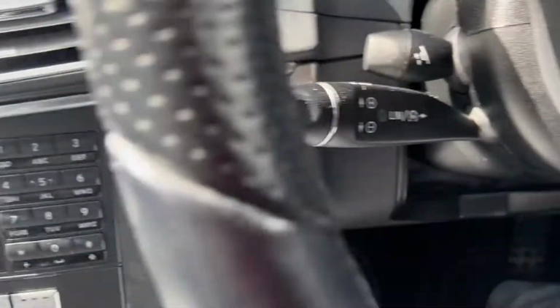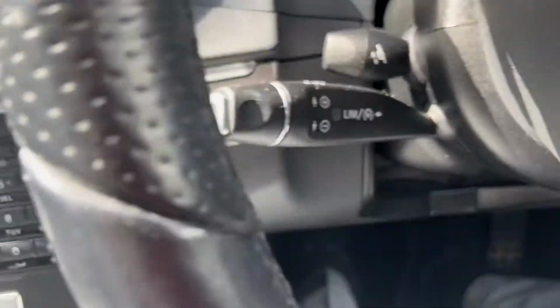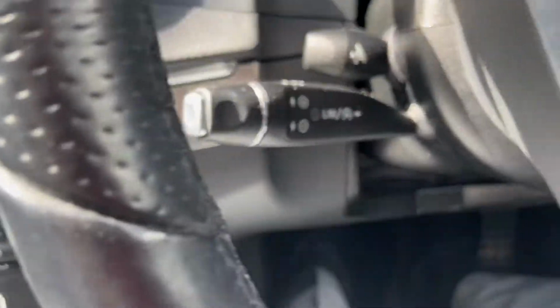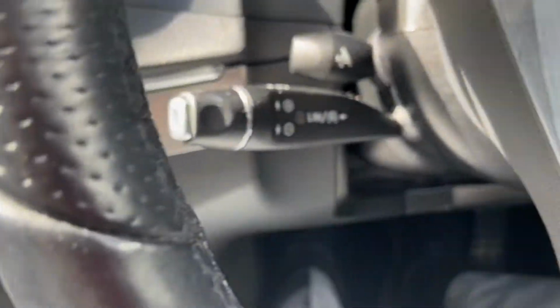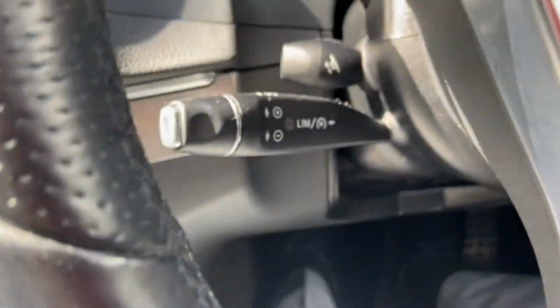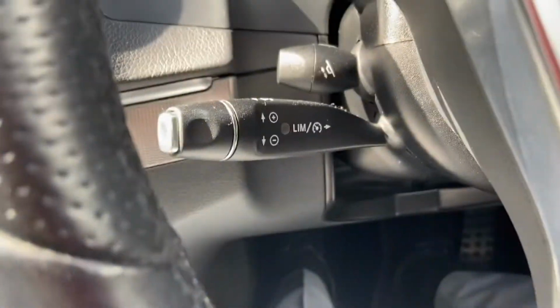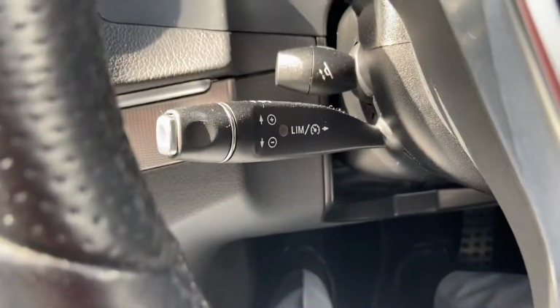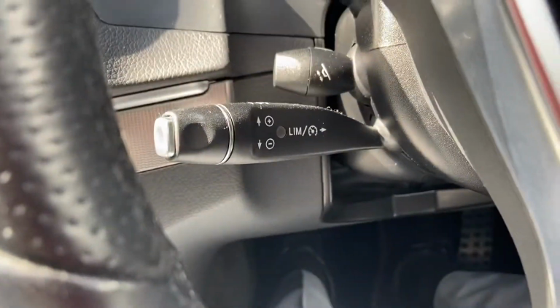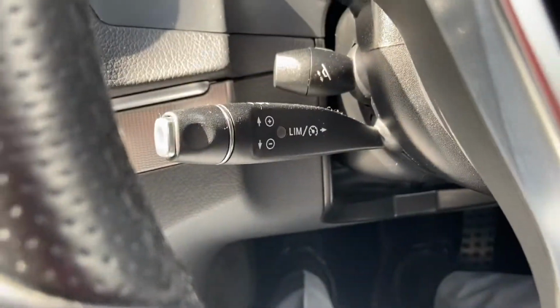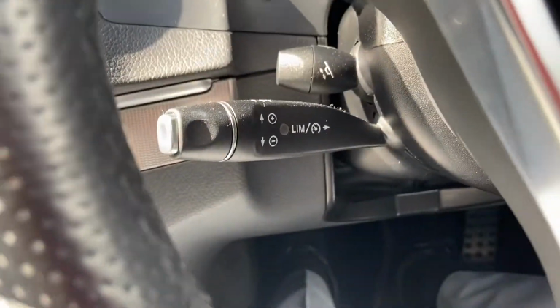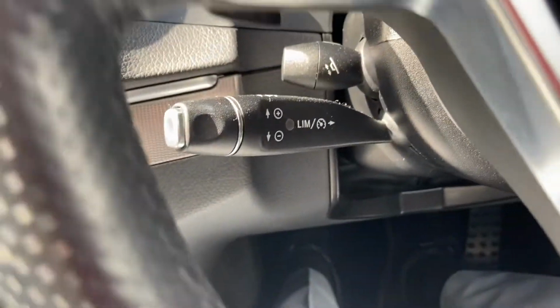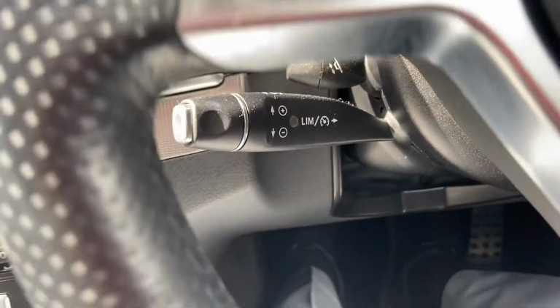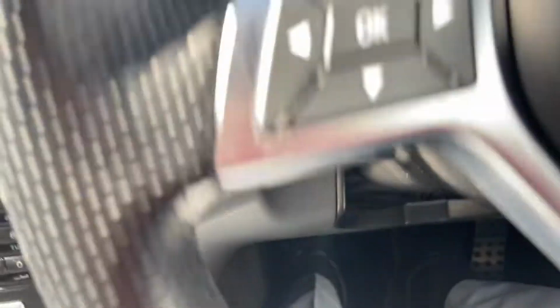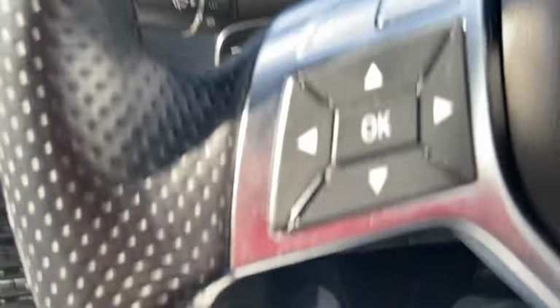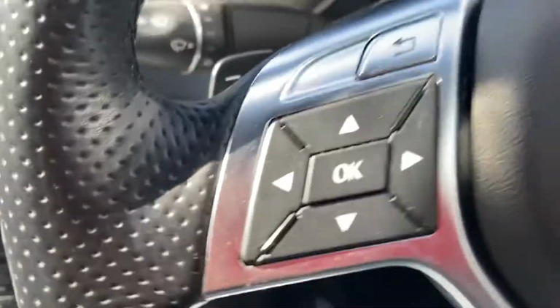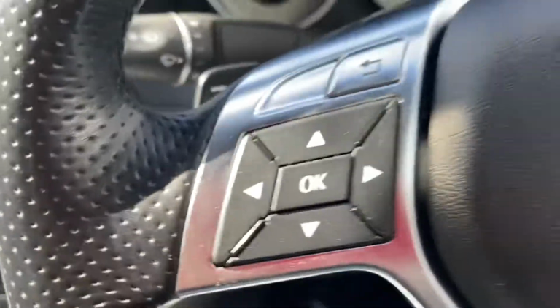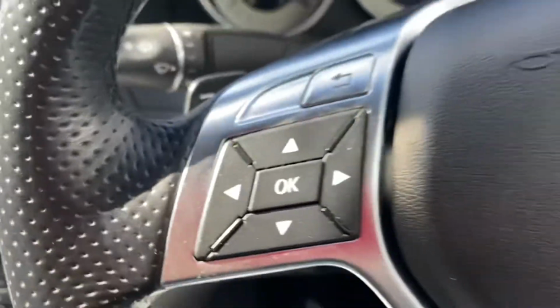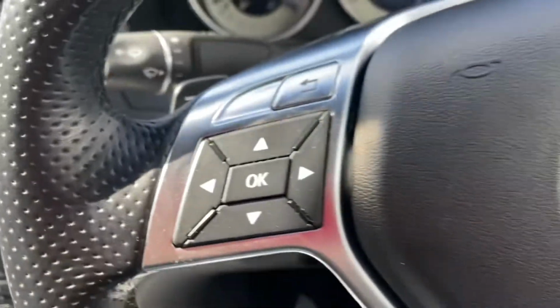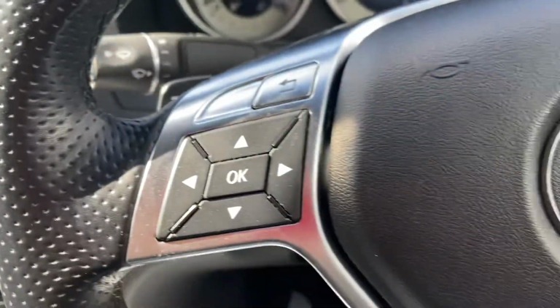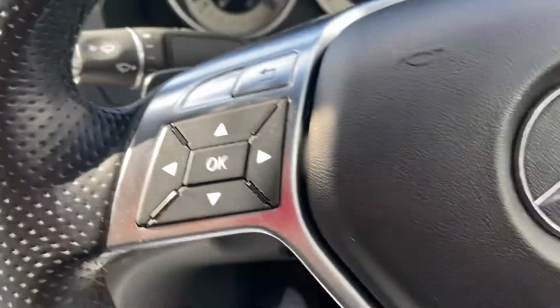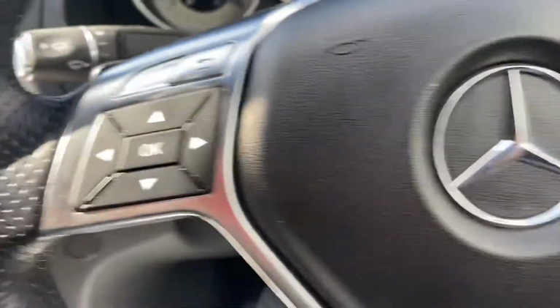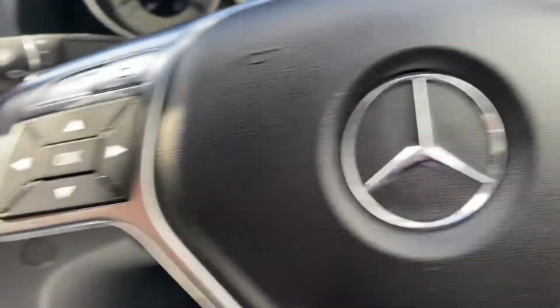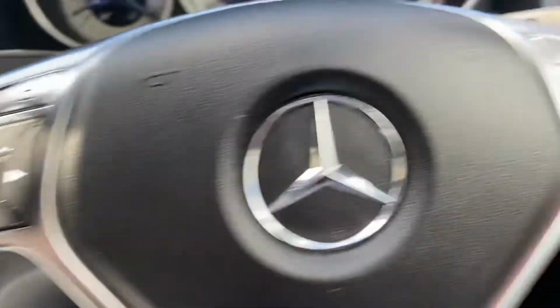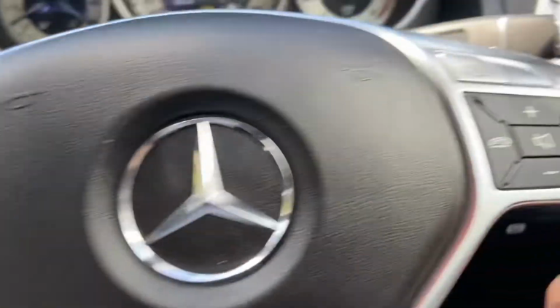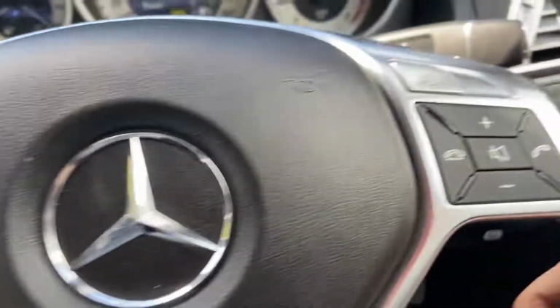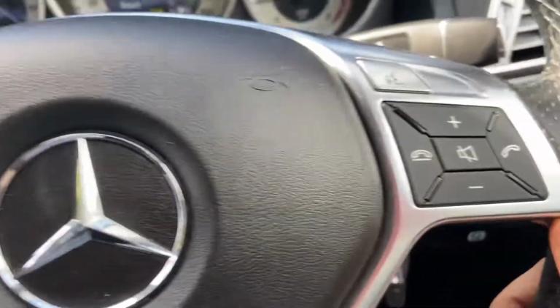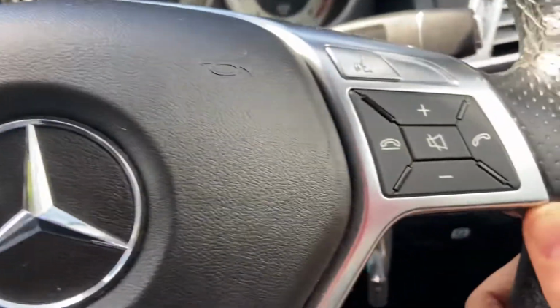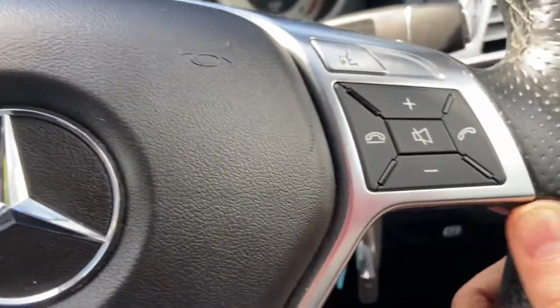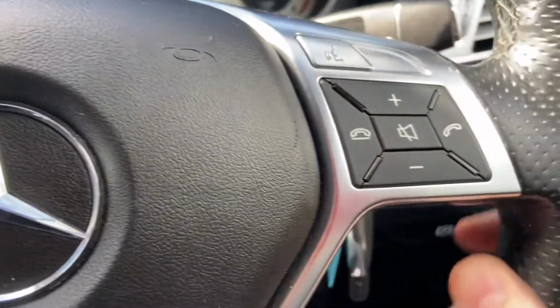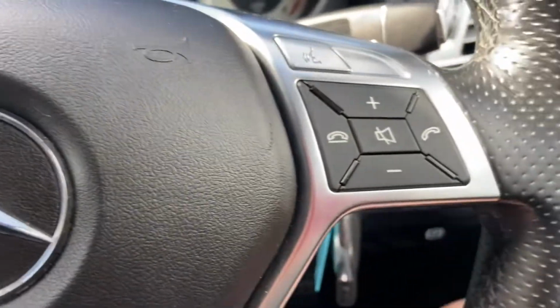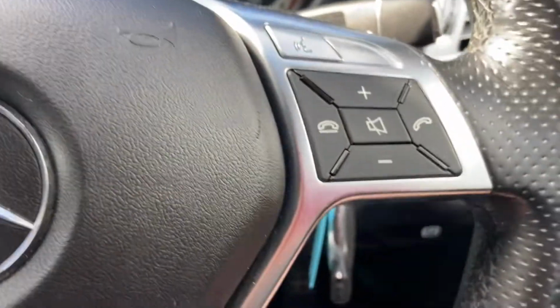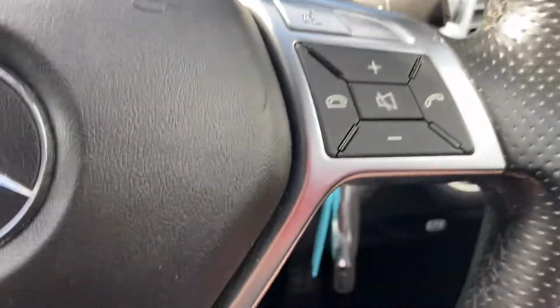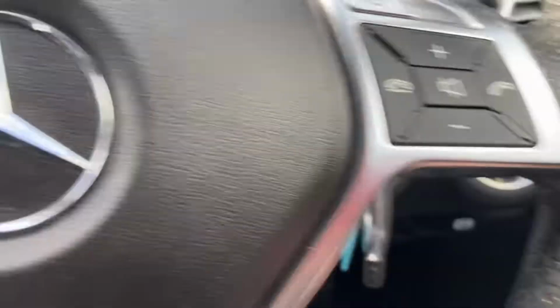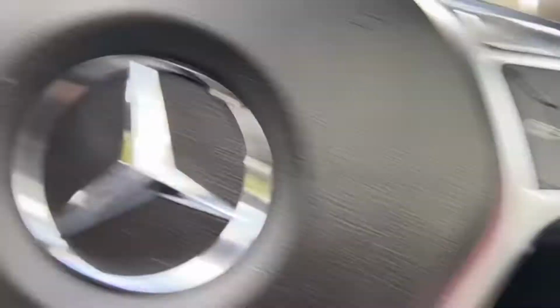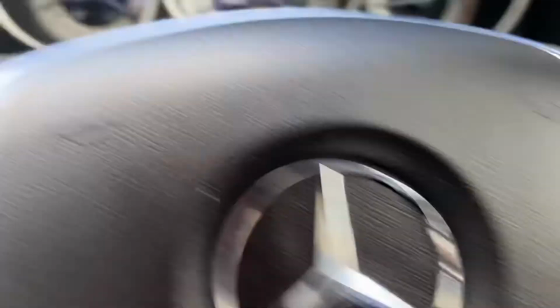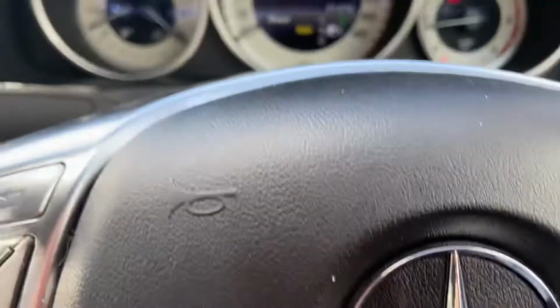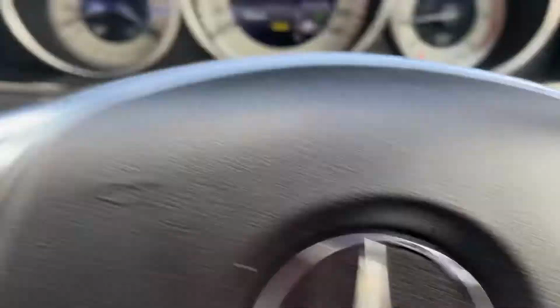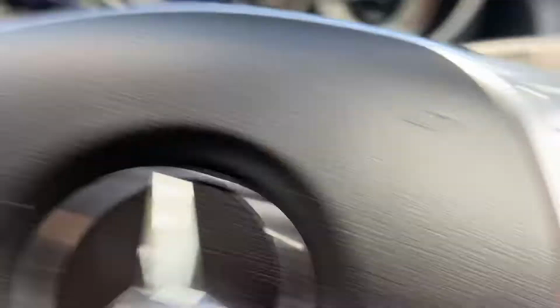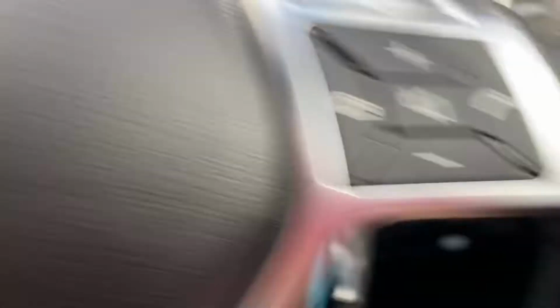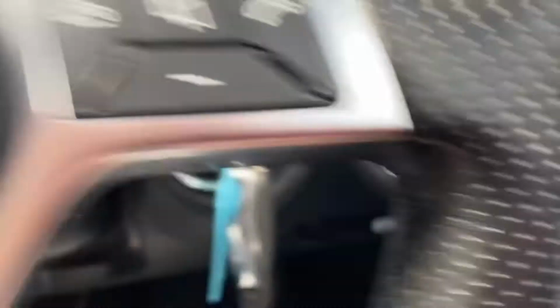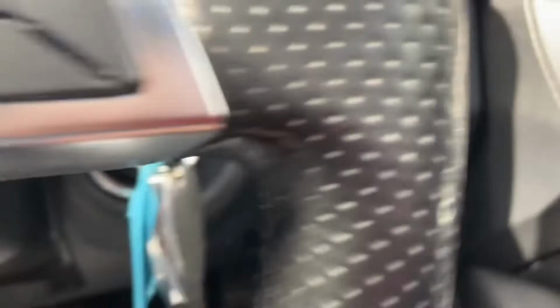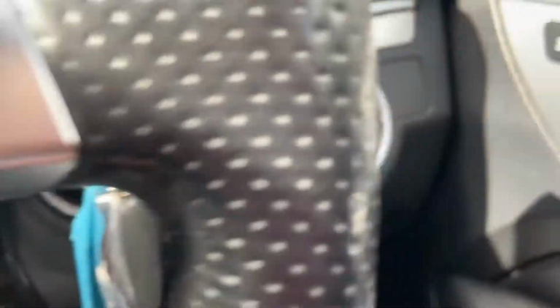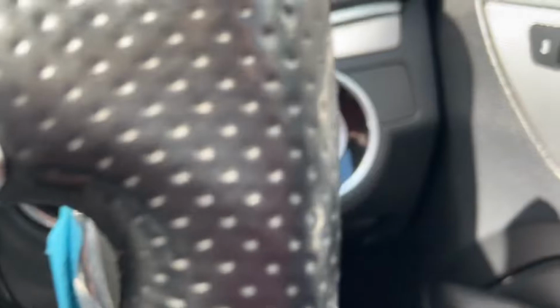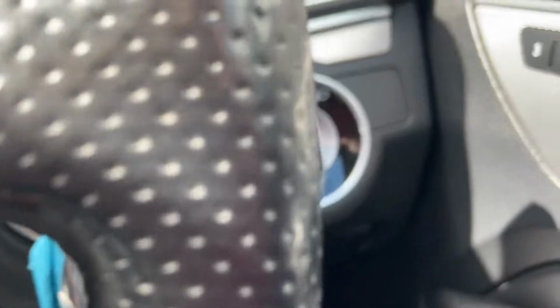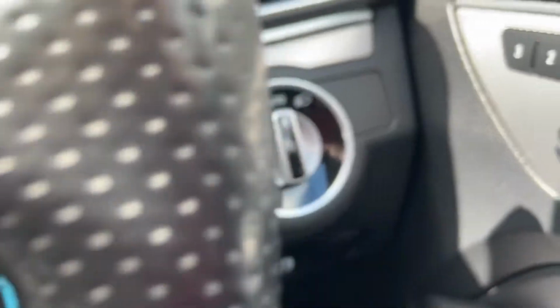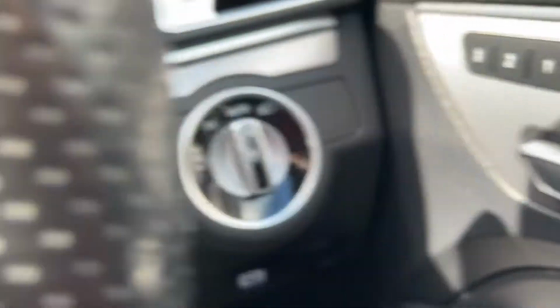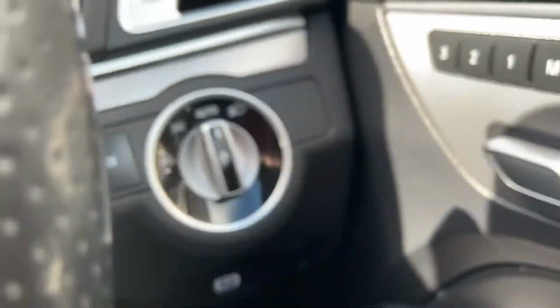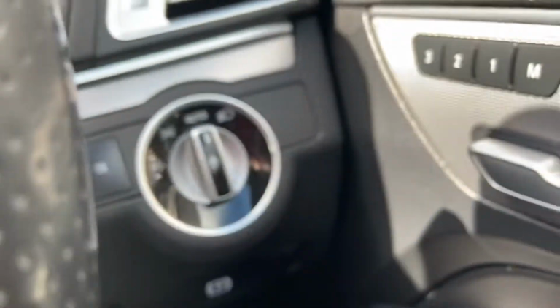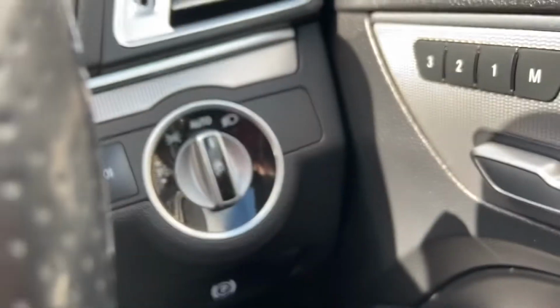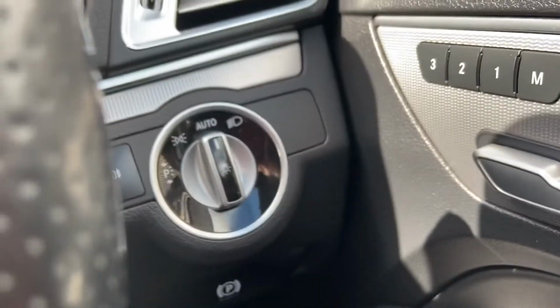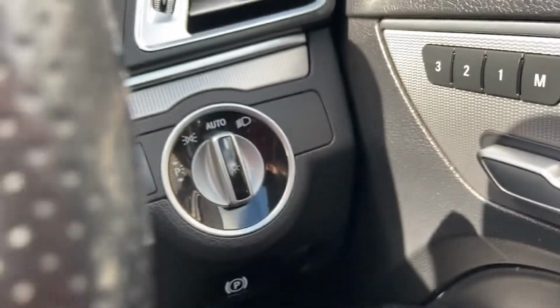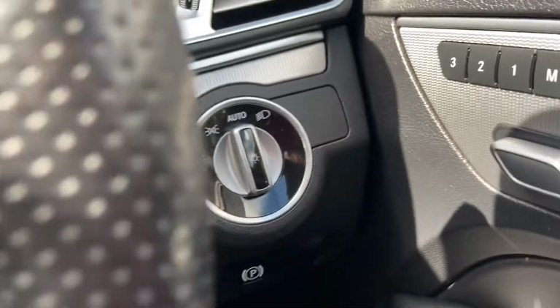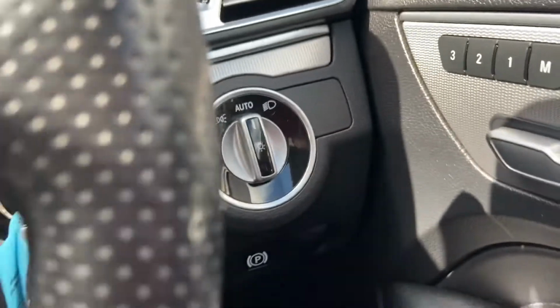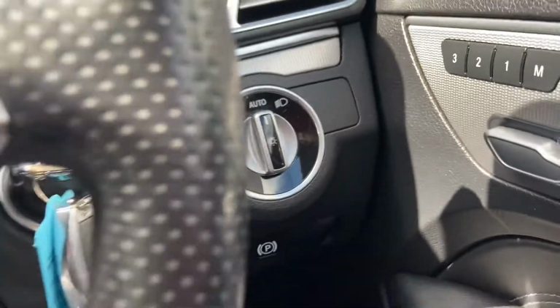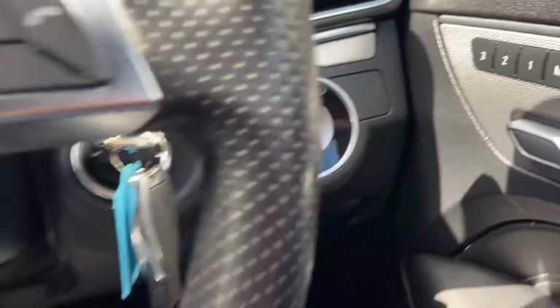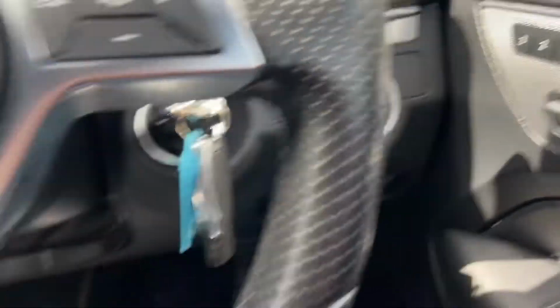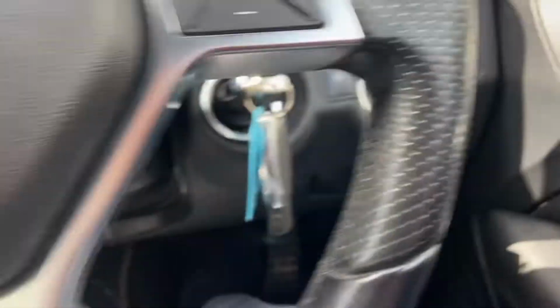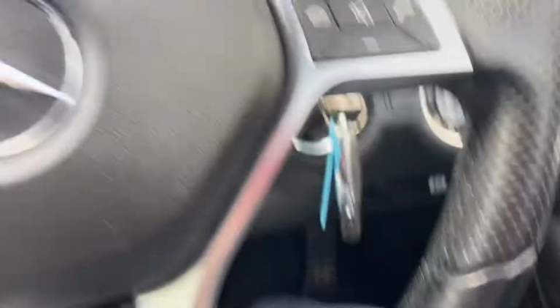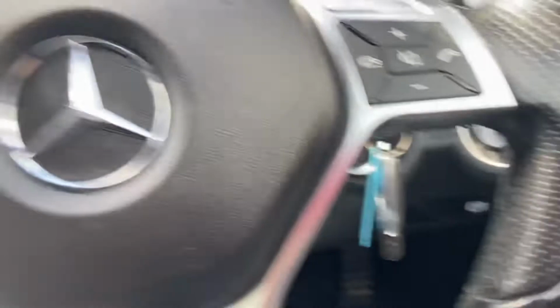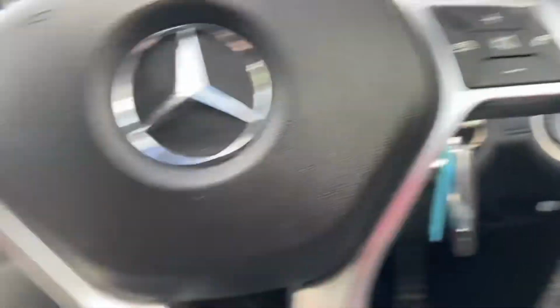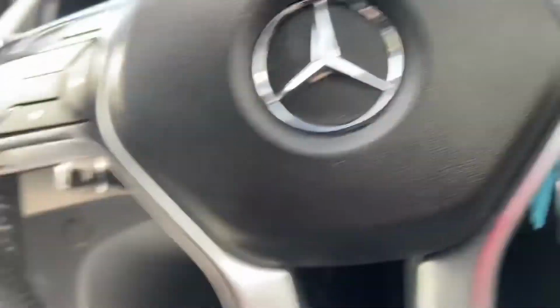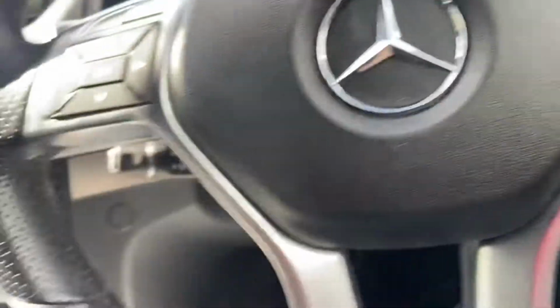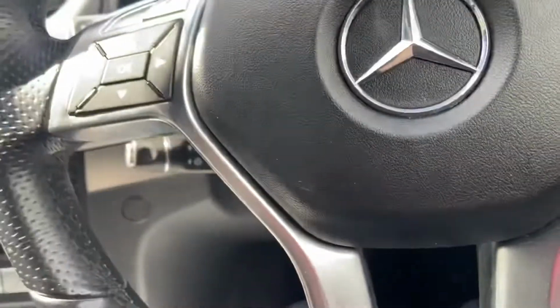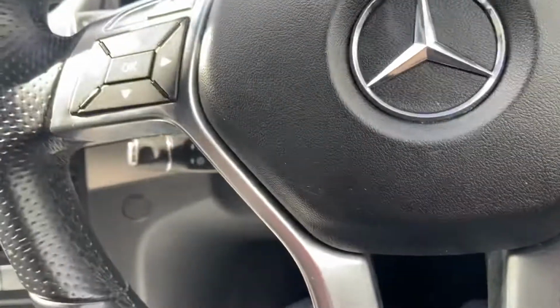Cruise control, multi-function steering wheel, and your automatic lights just there.